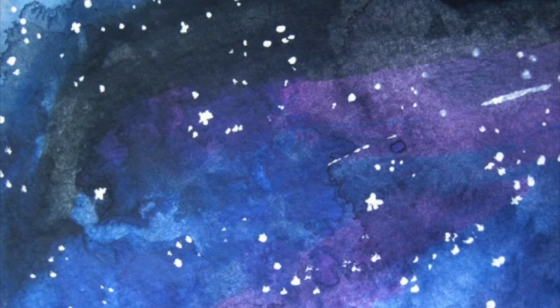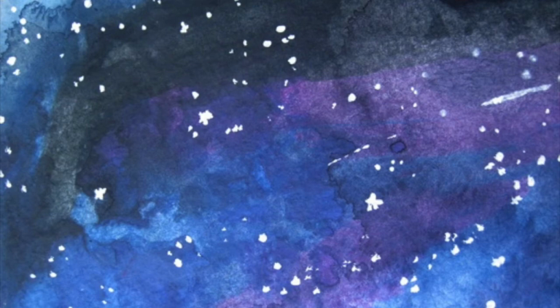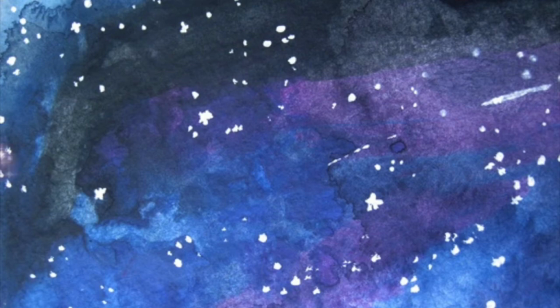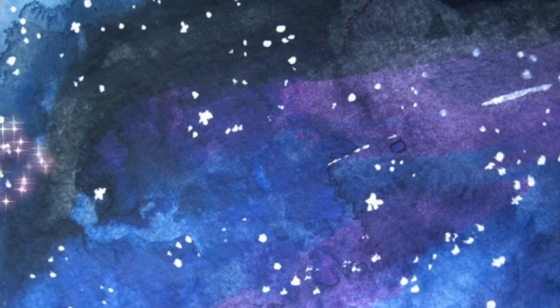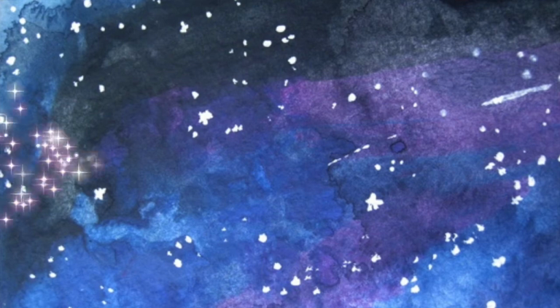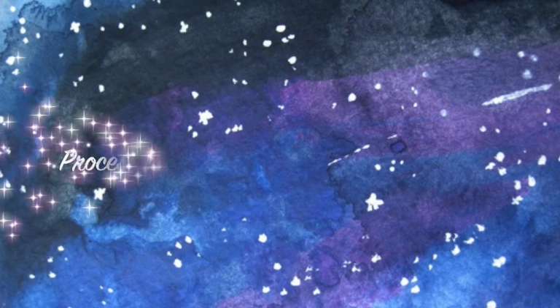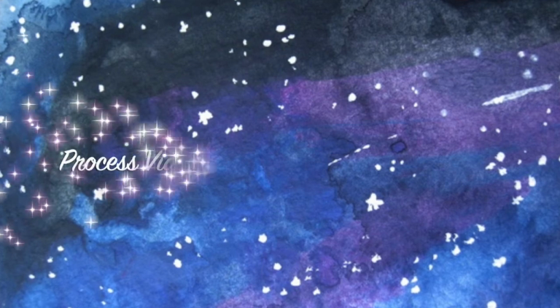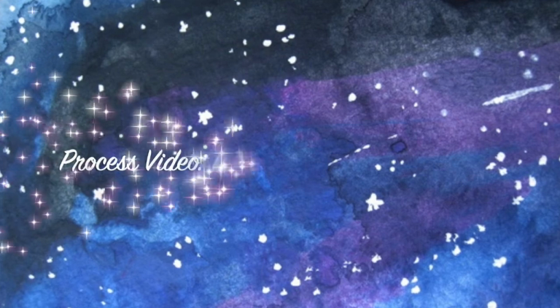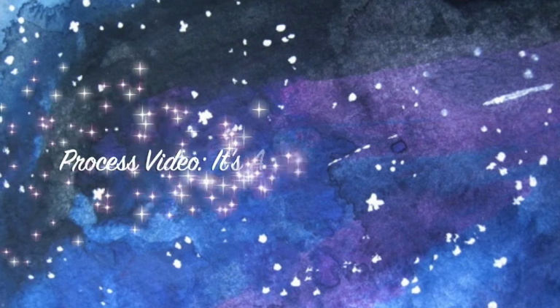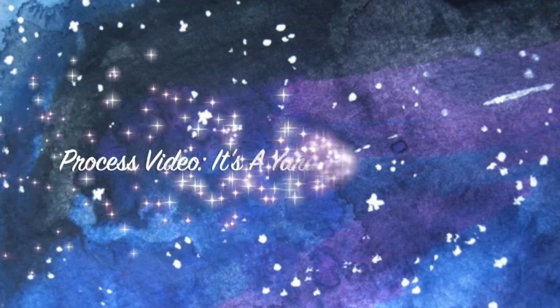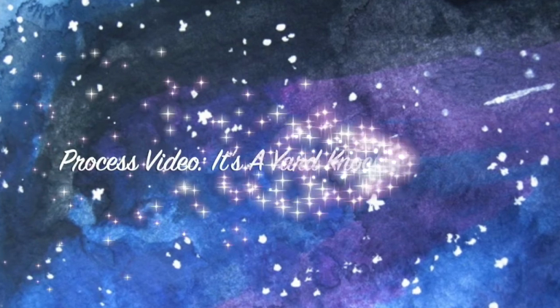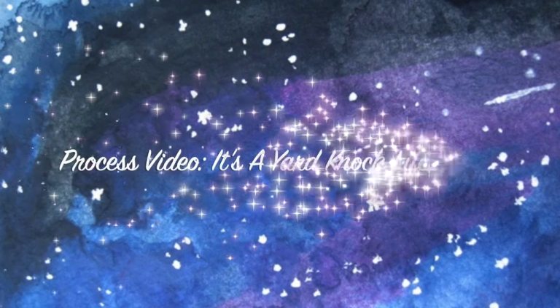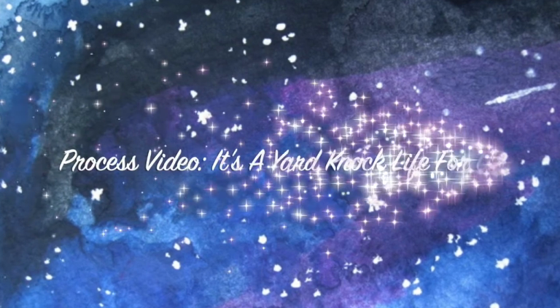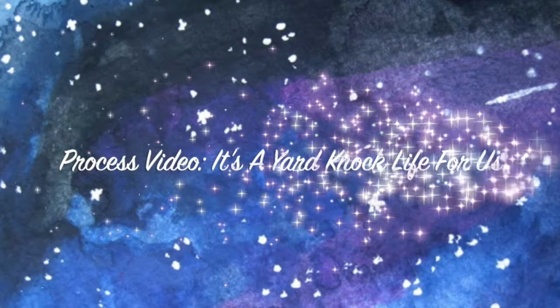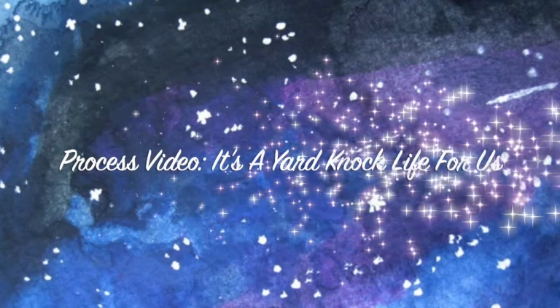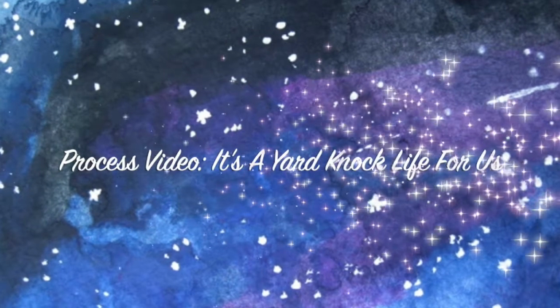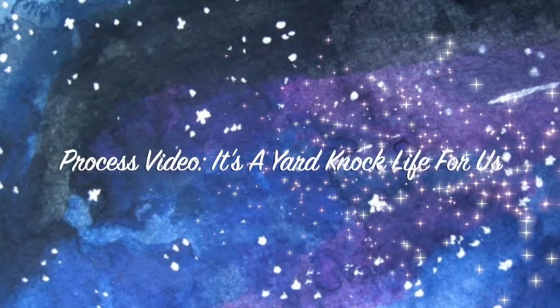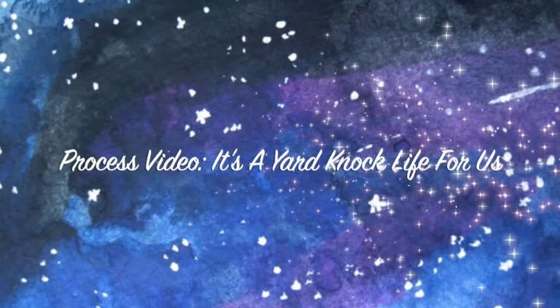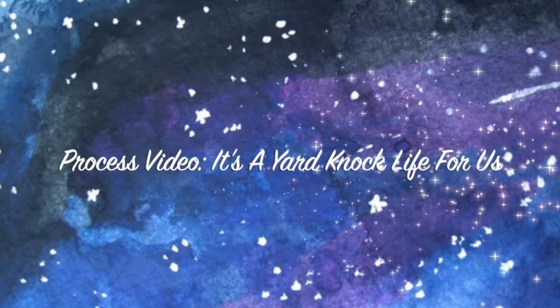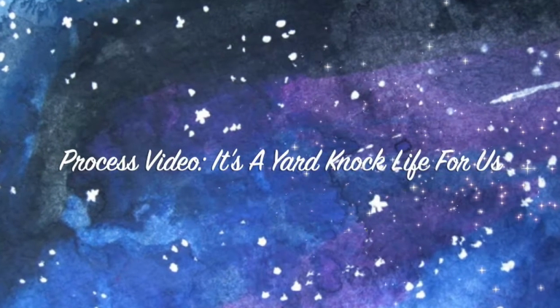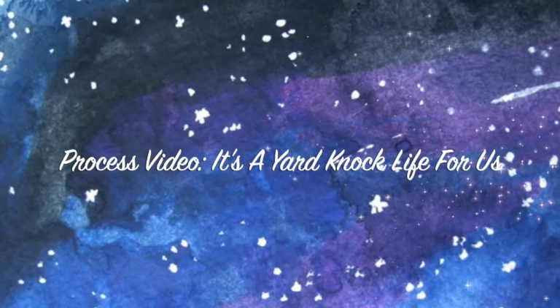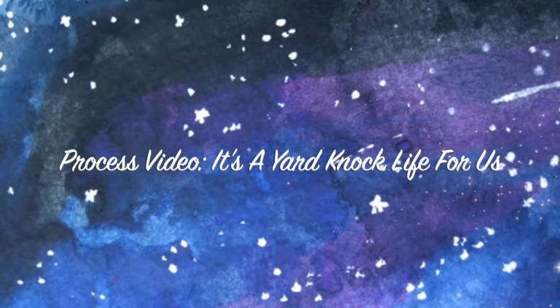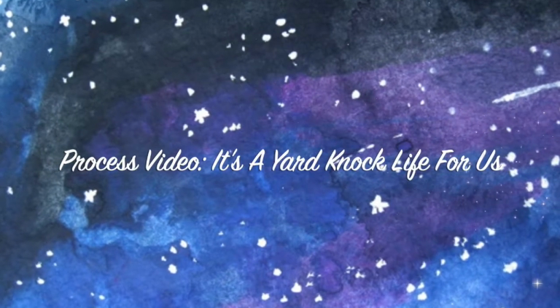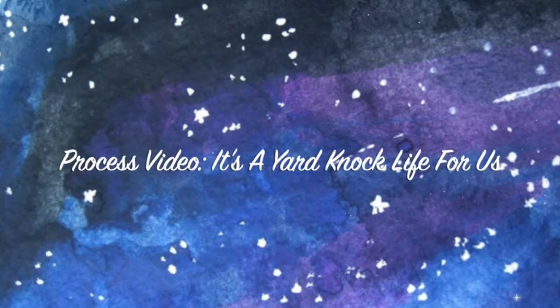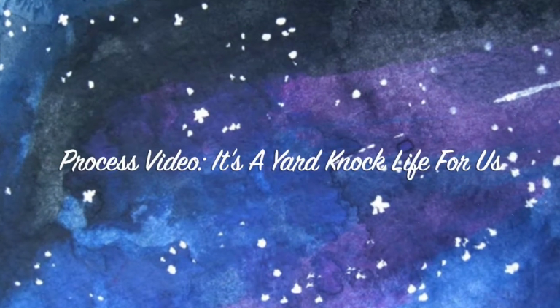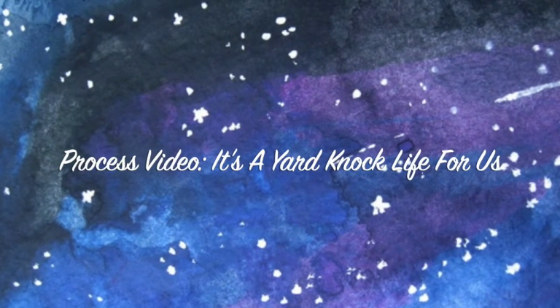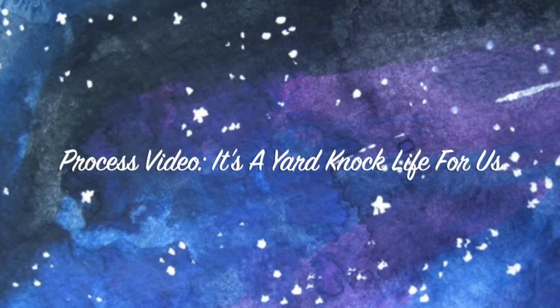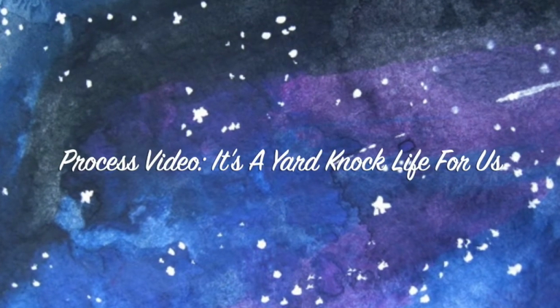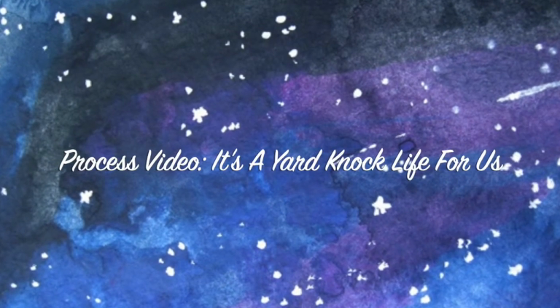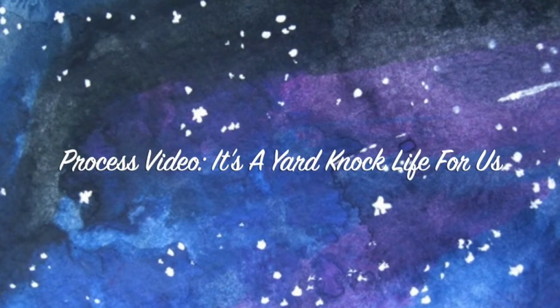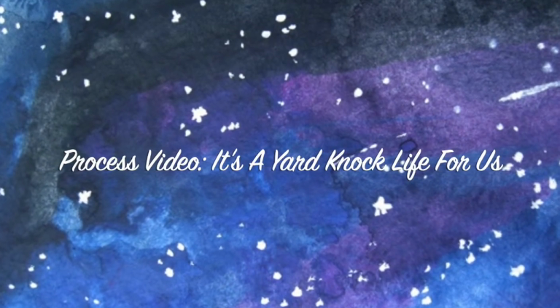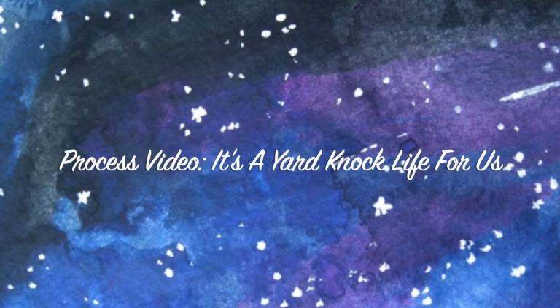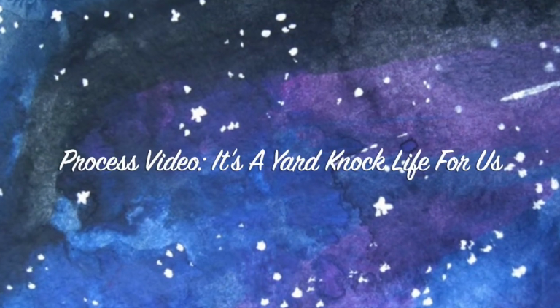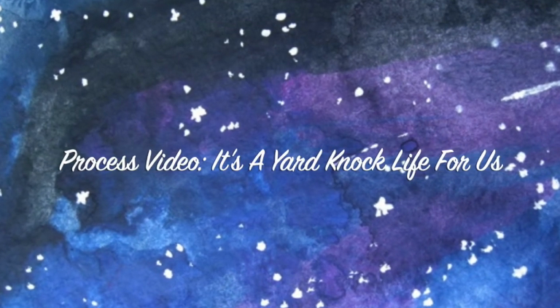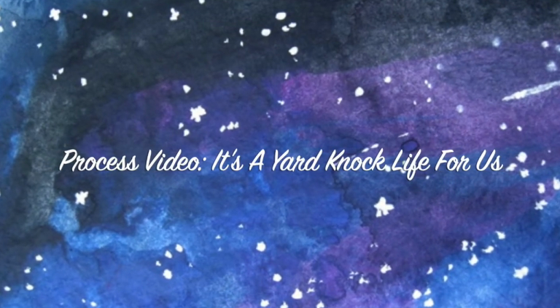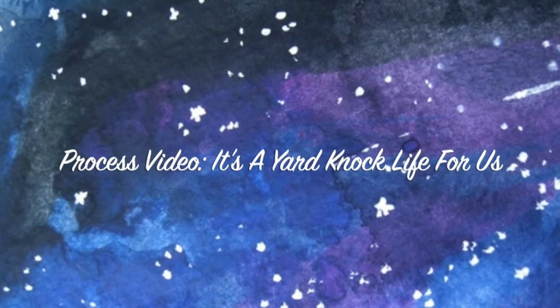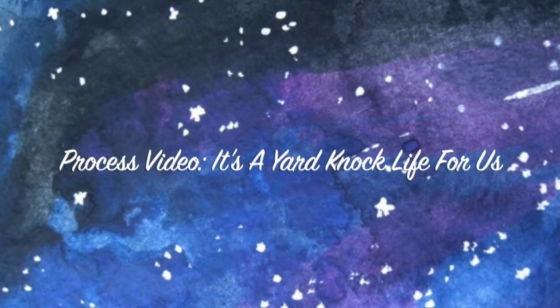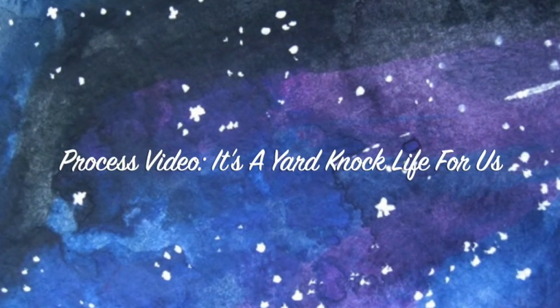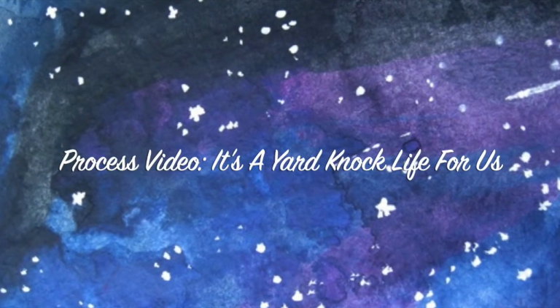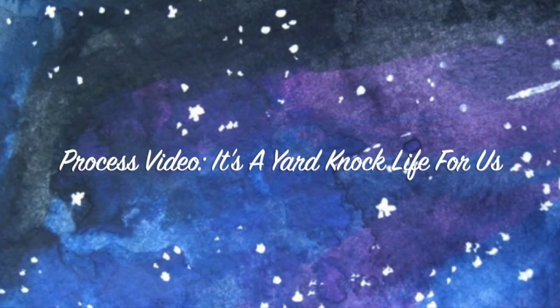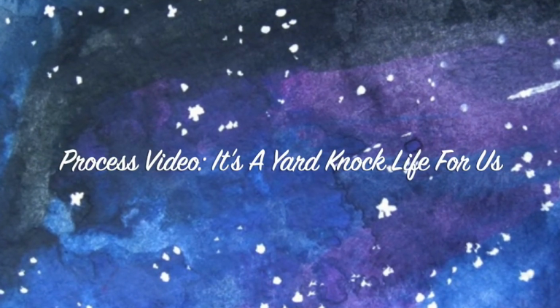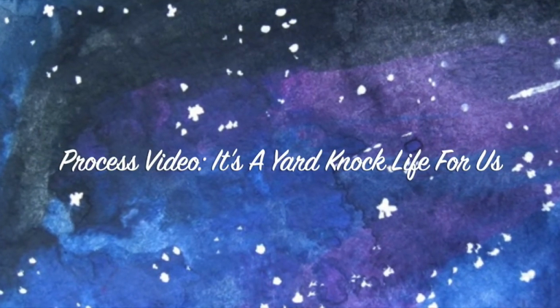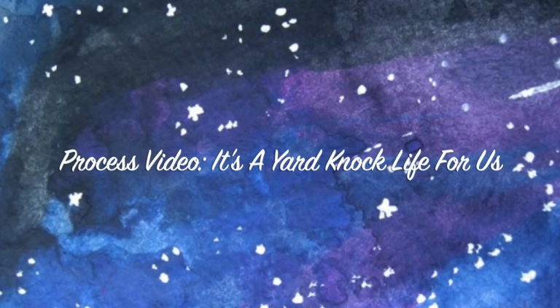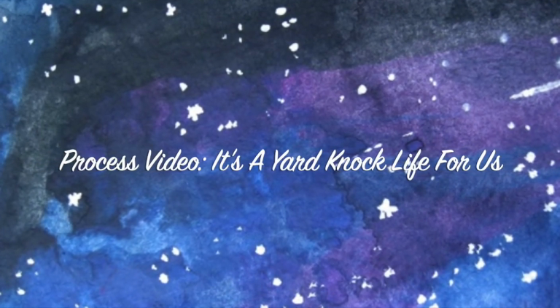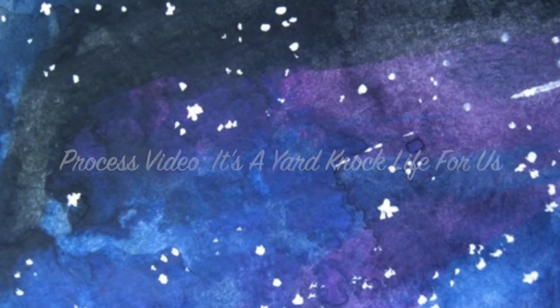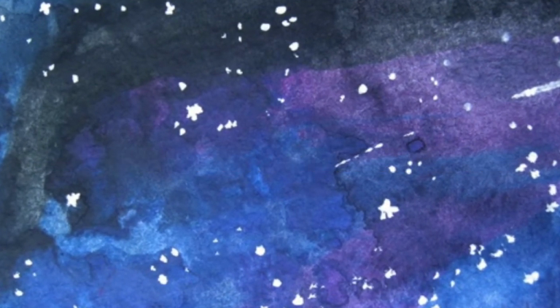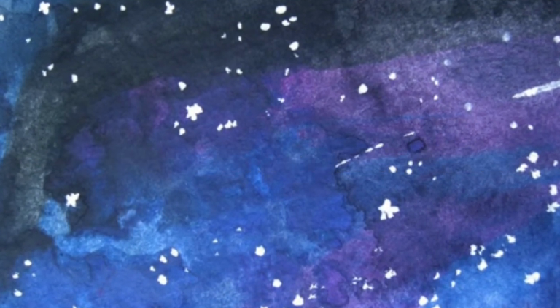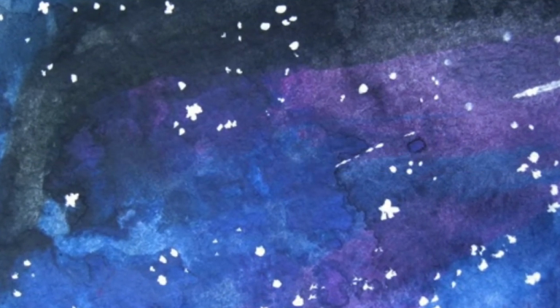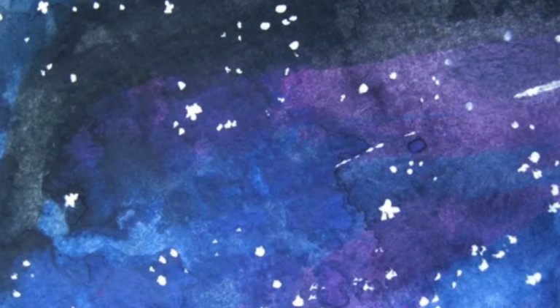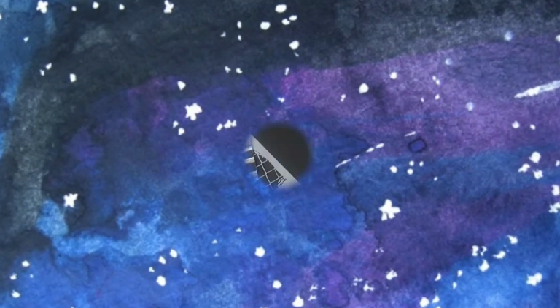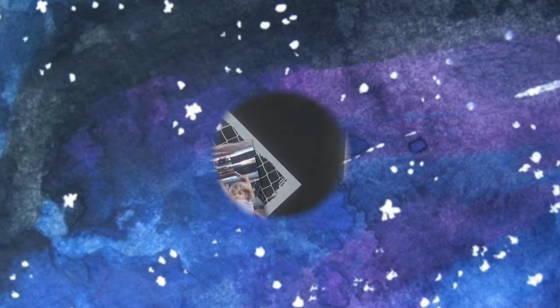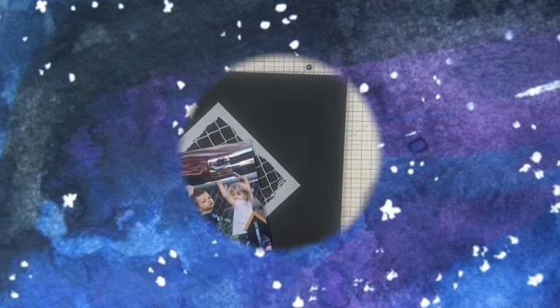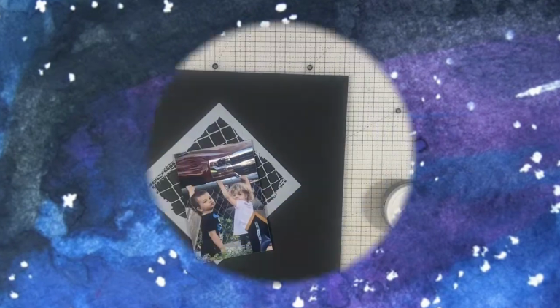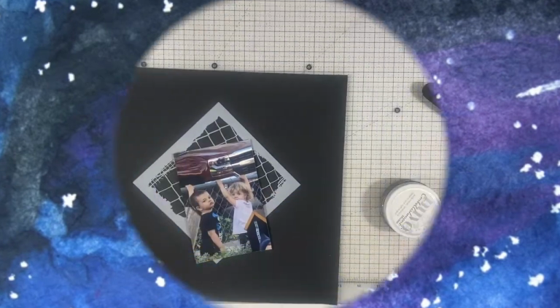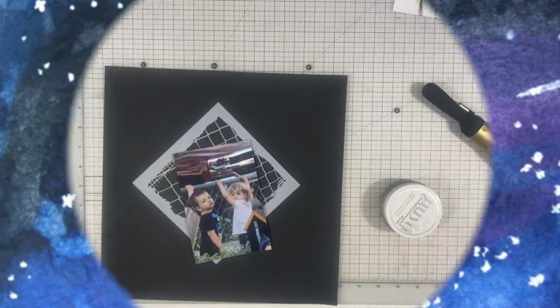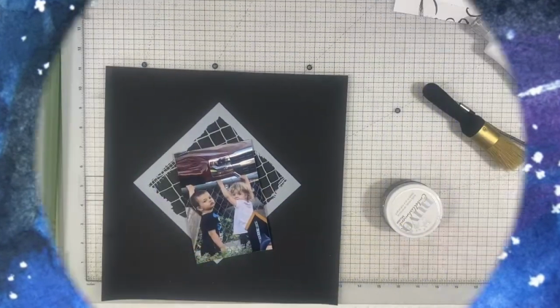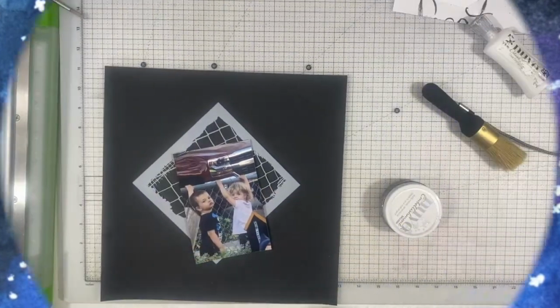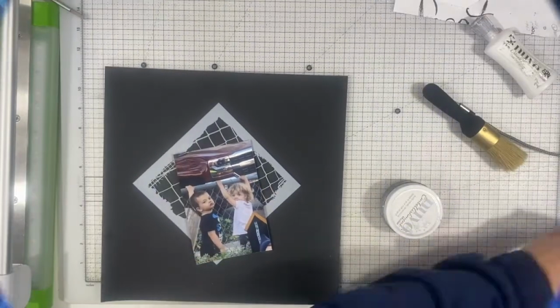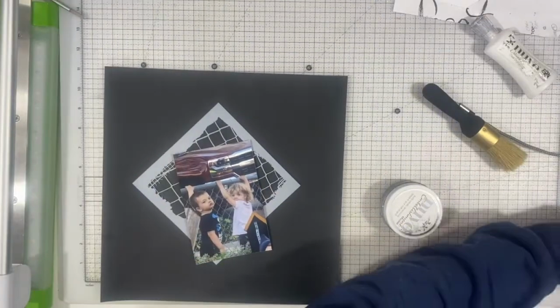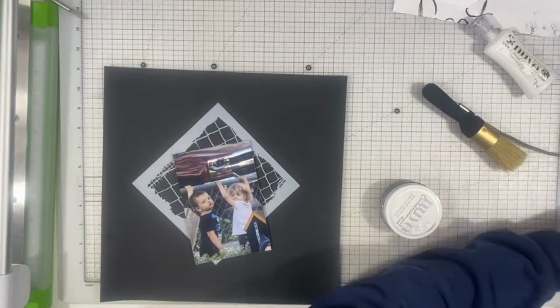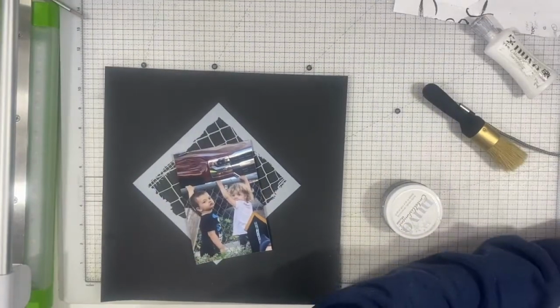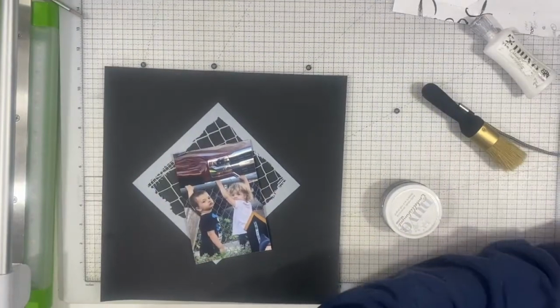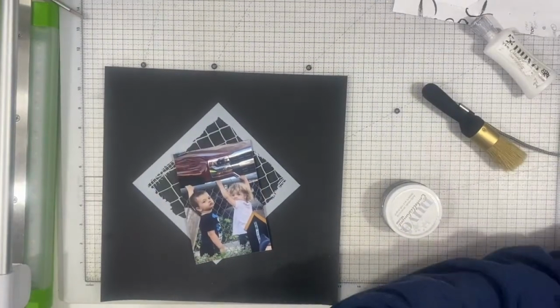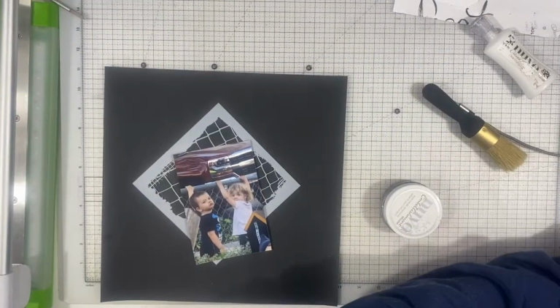Hi there, Janet Fritz here for Galaxy Girl Creations. Welcome to my channel. Today I am working on a layout just for the fun of it.